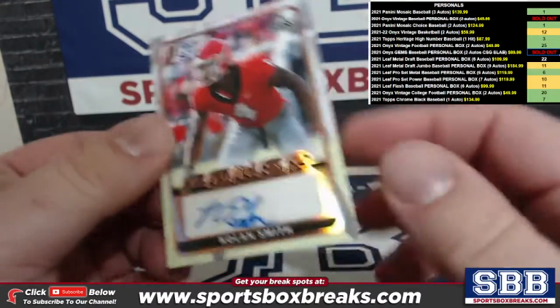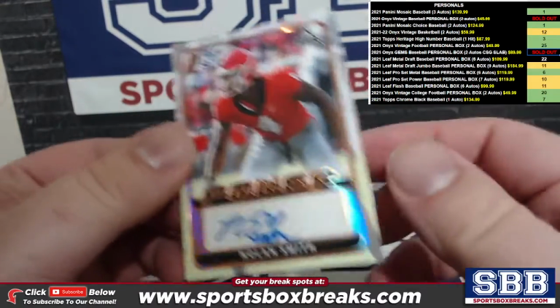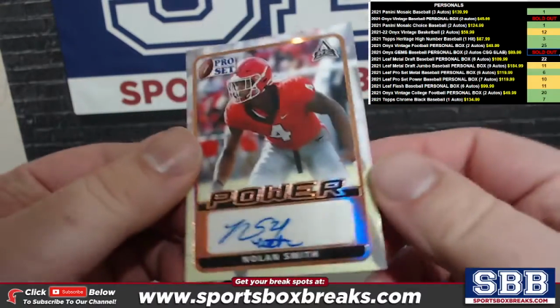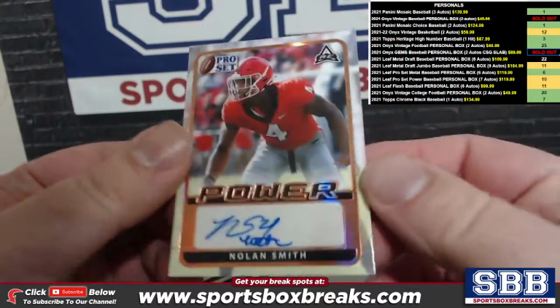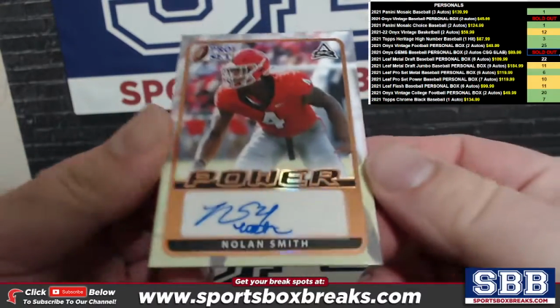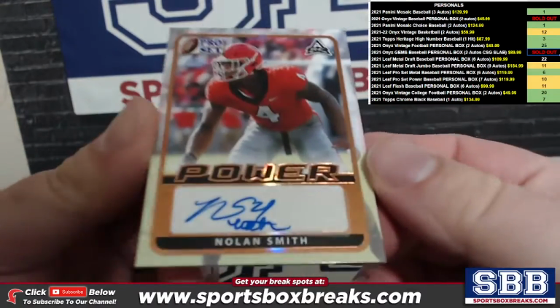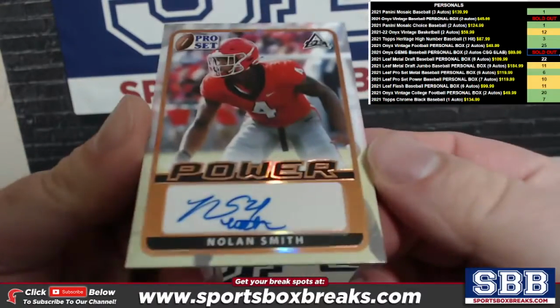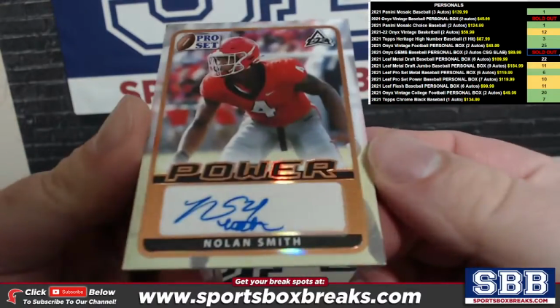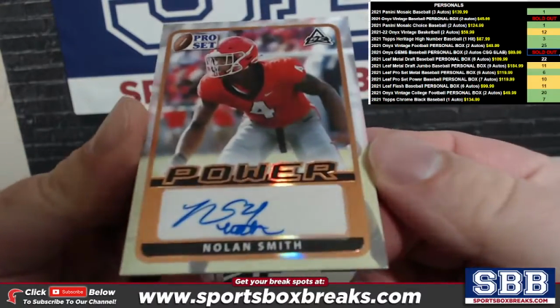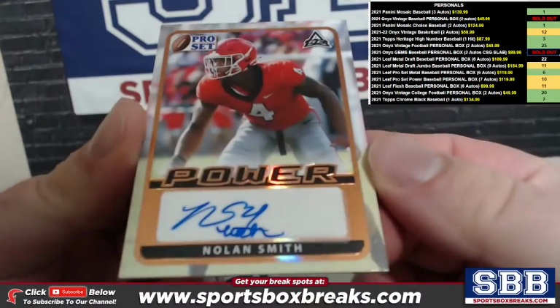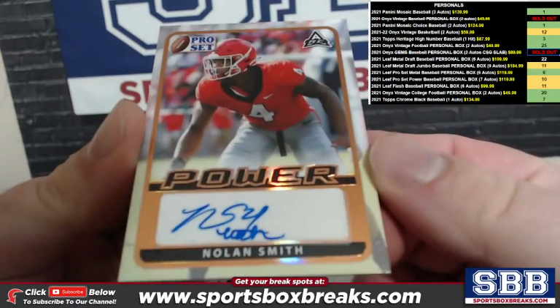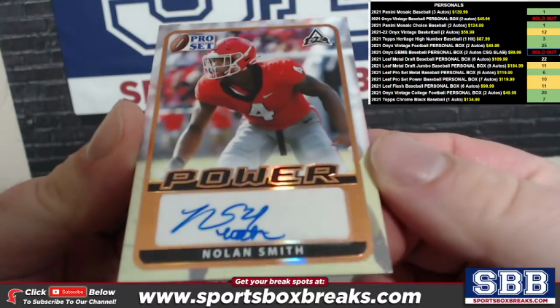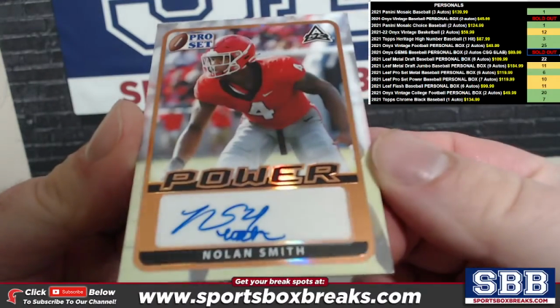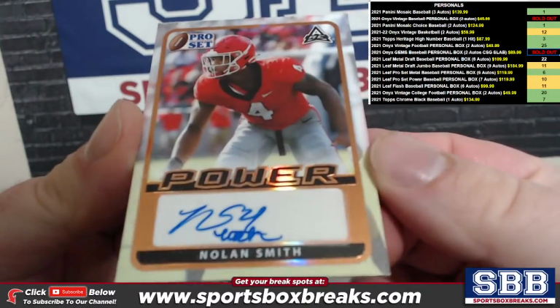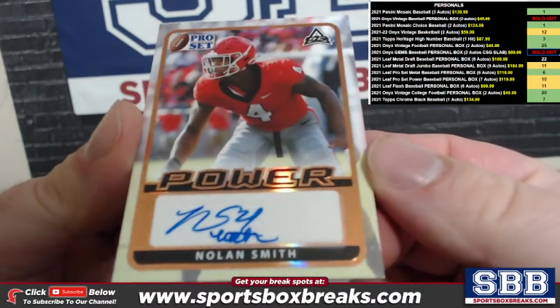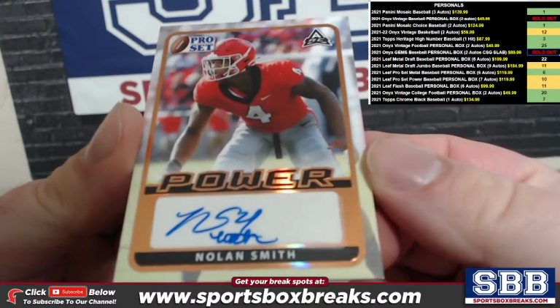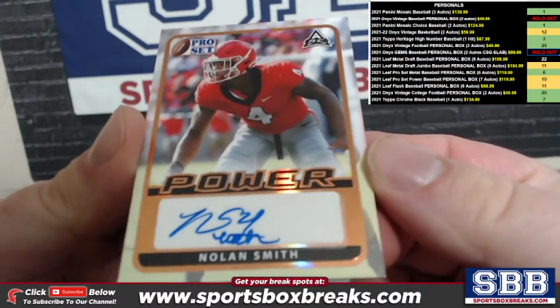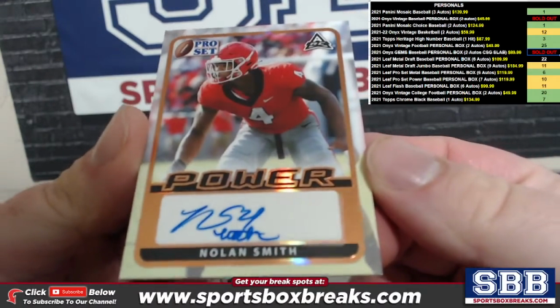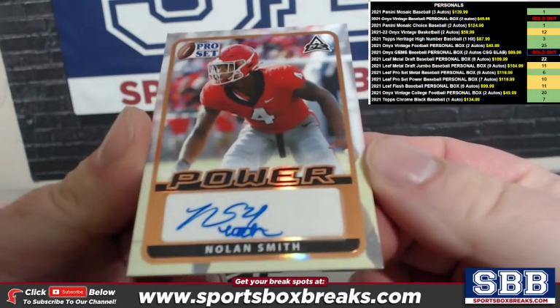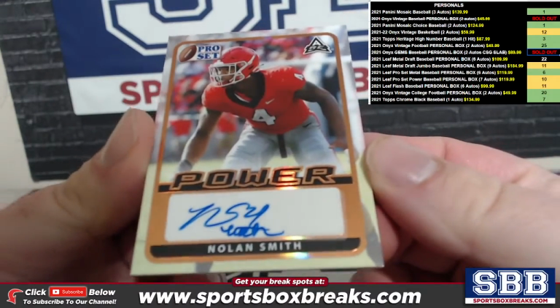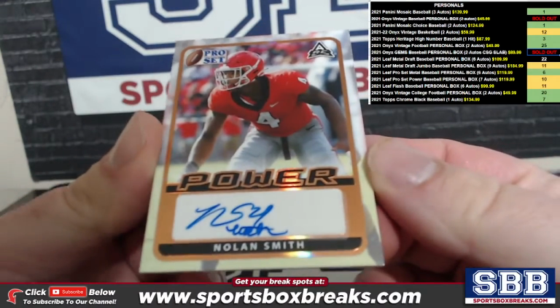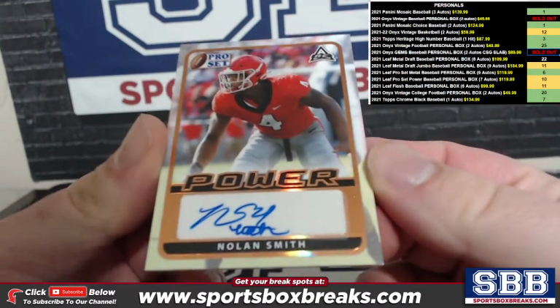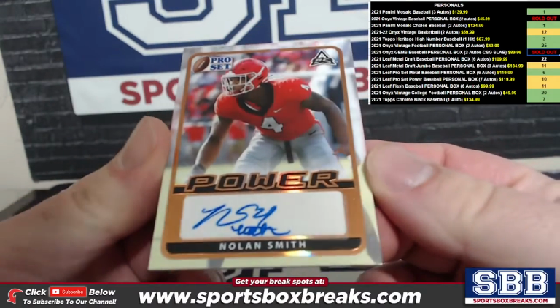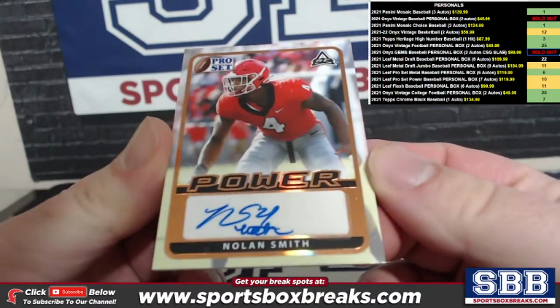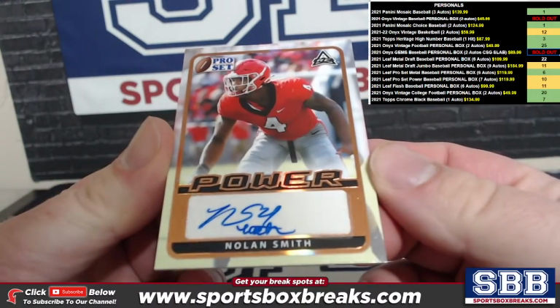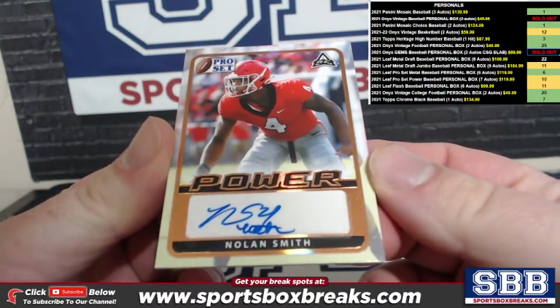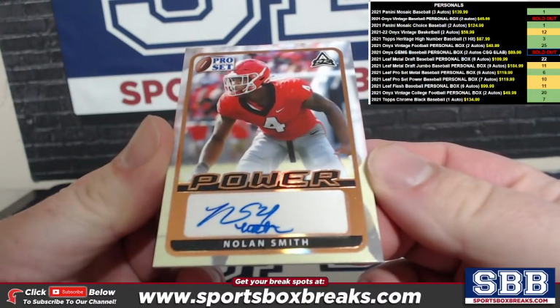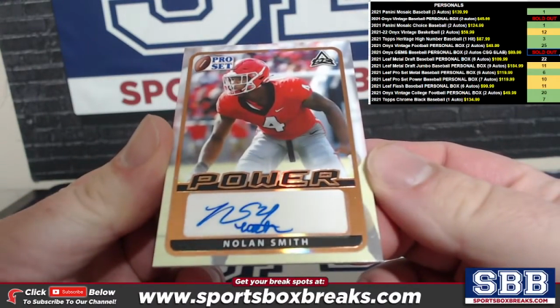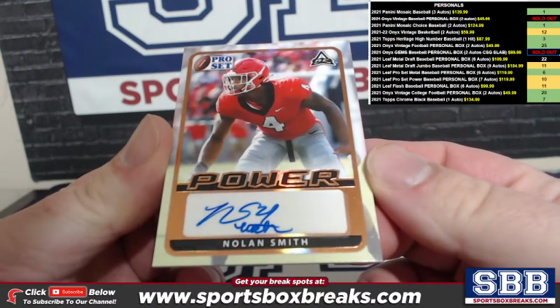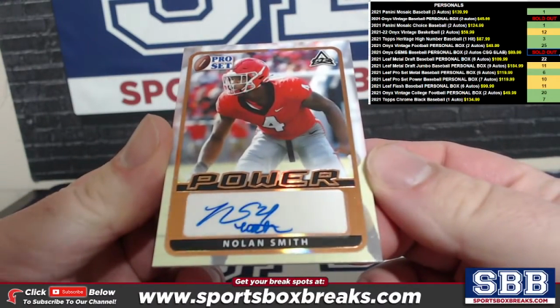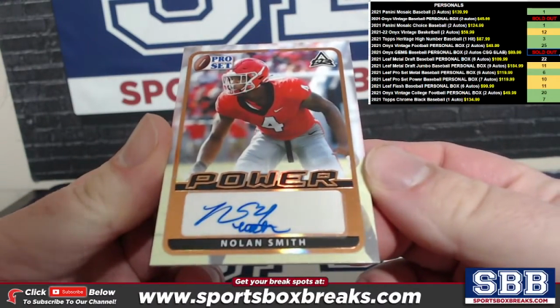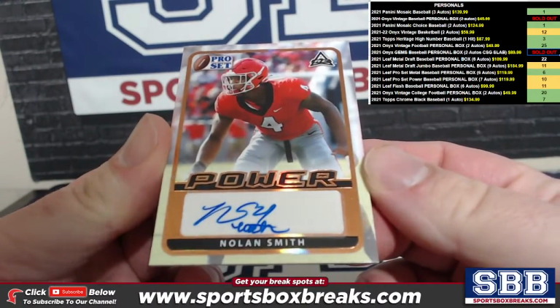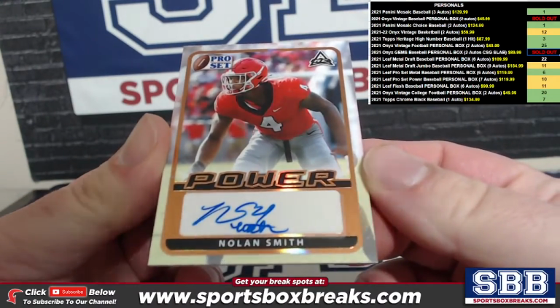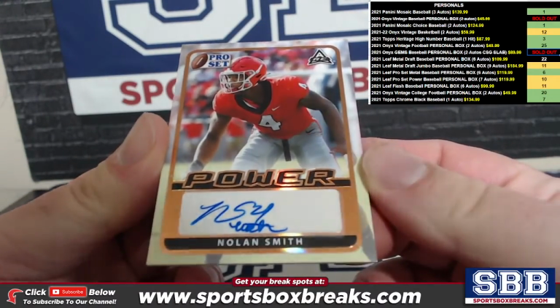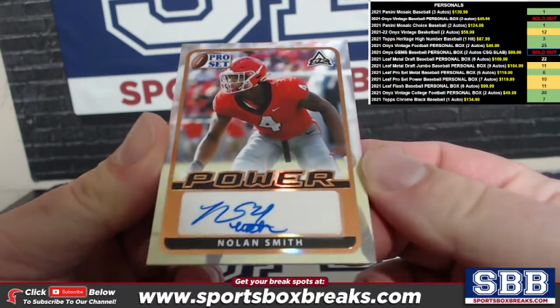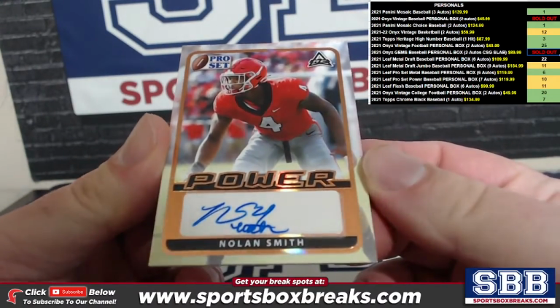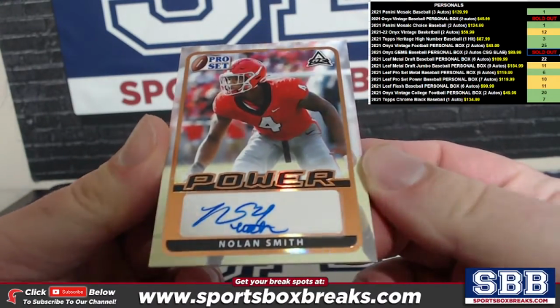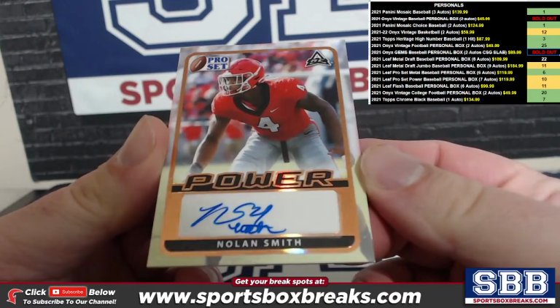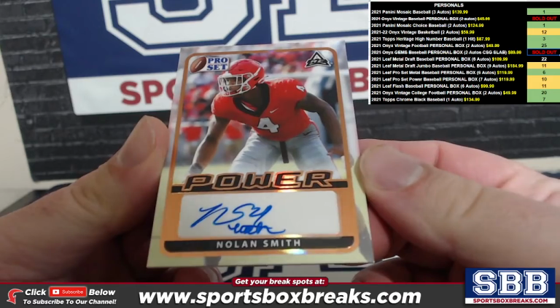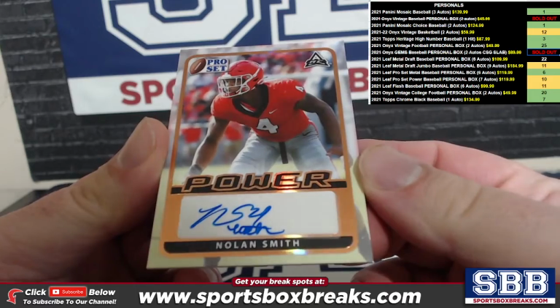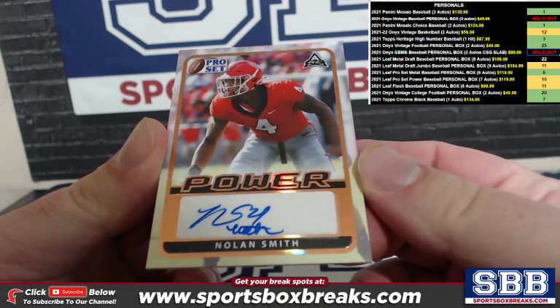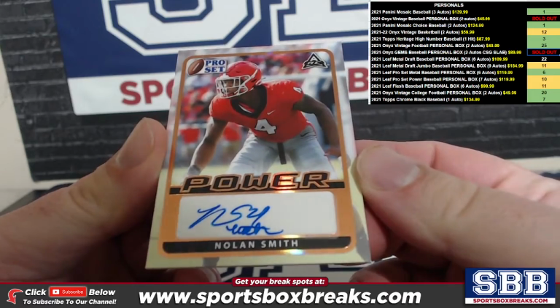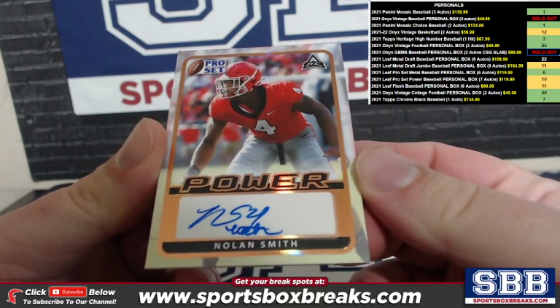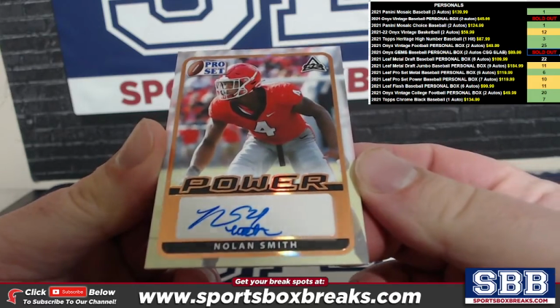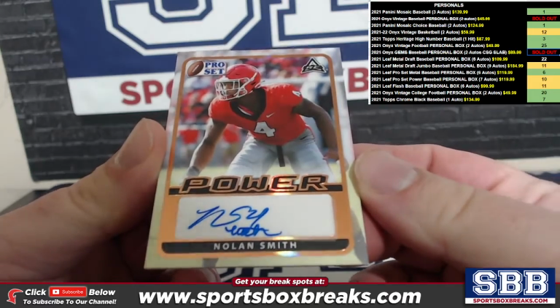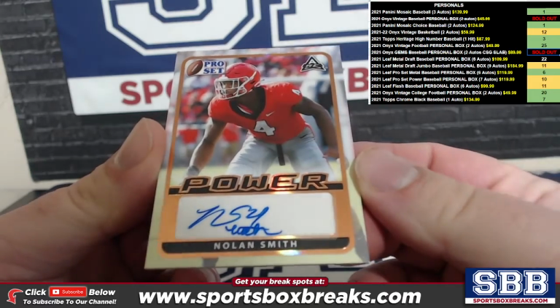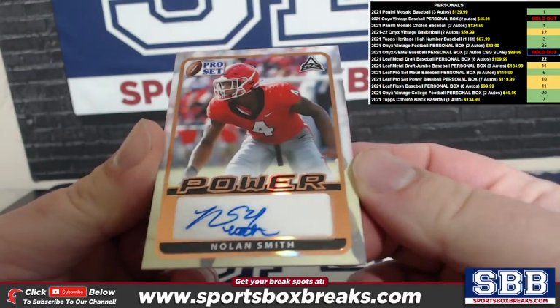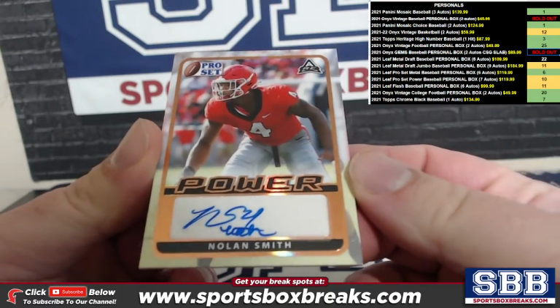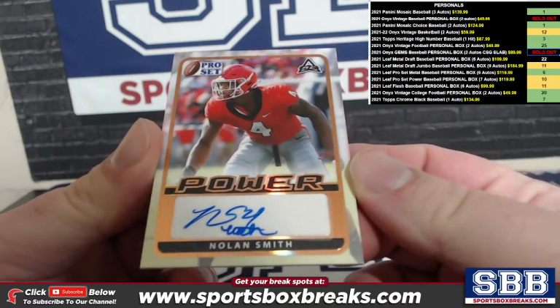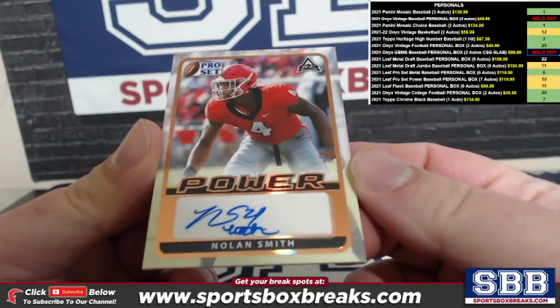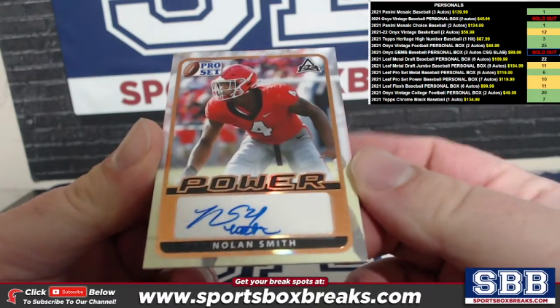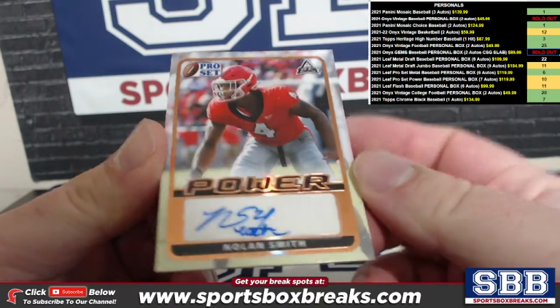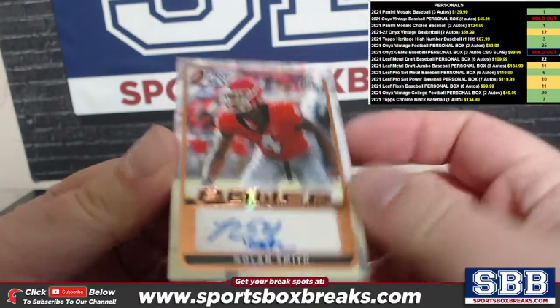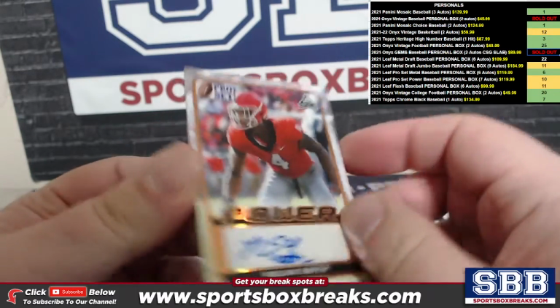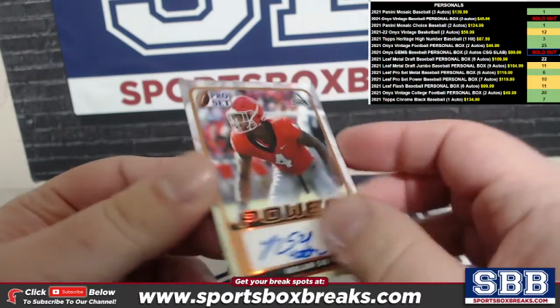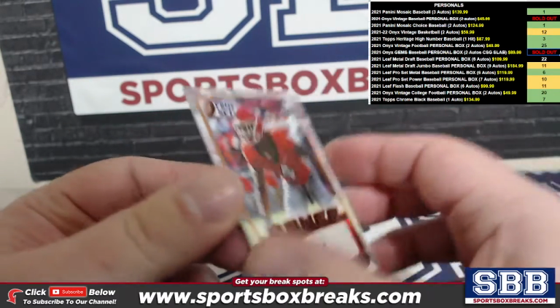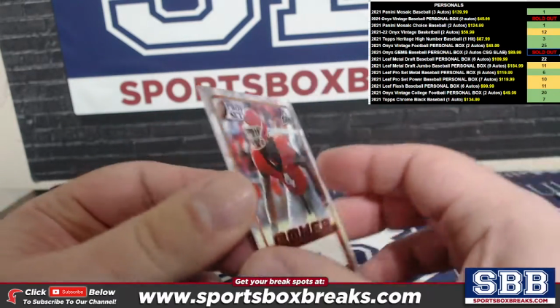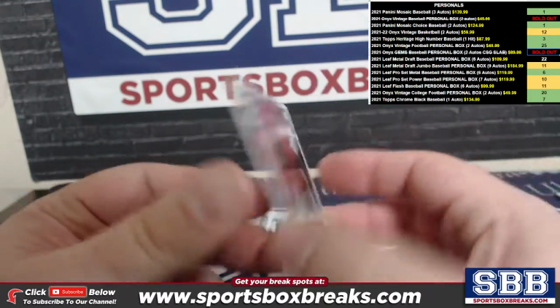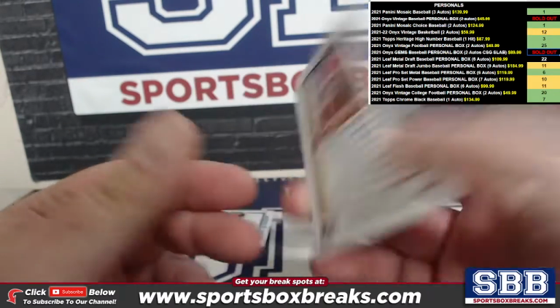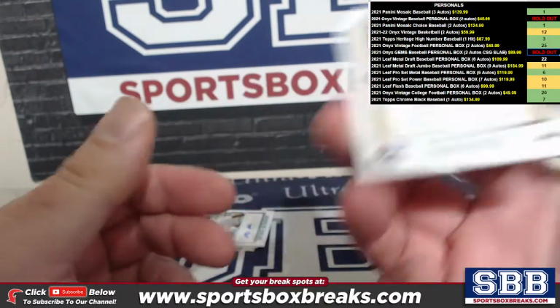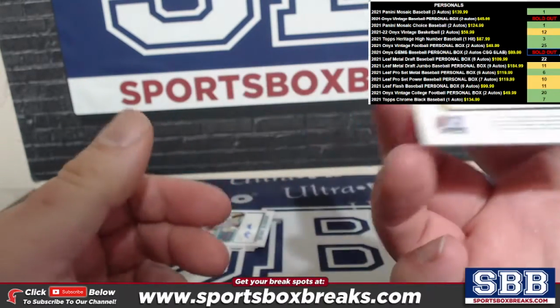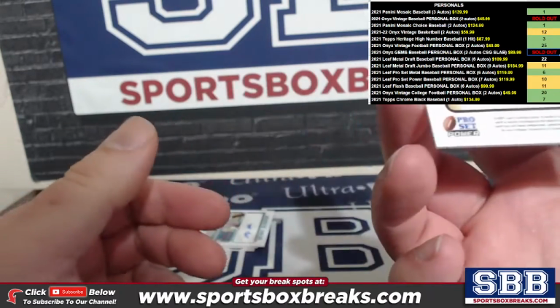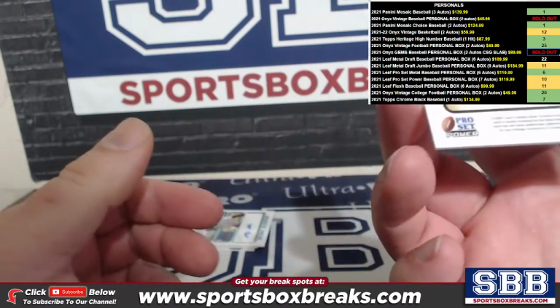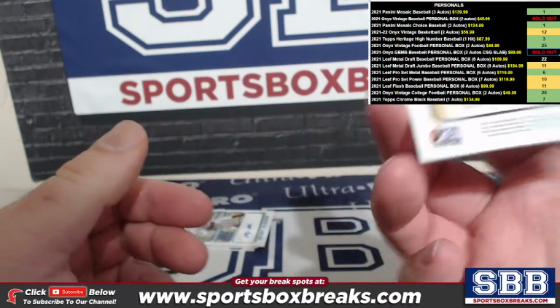Going to follow that up with a nice Nolan Smith — Nolan Smith for your fourth auto.